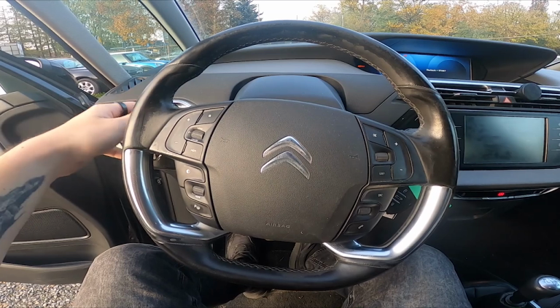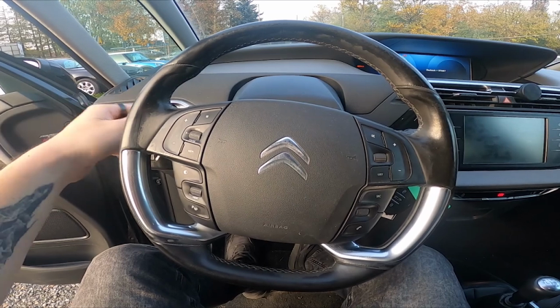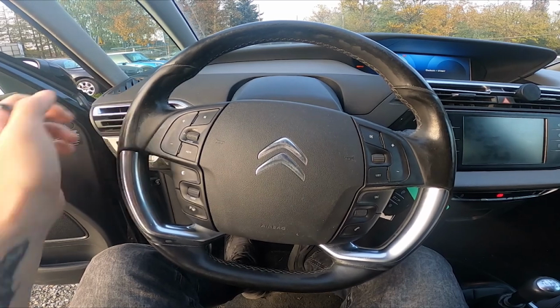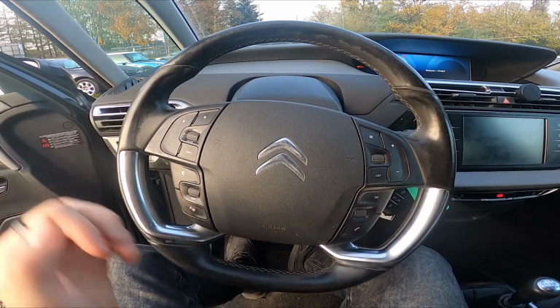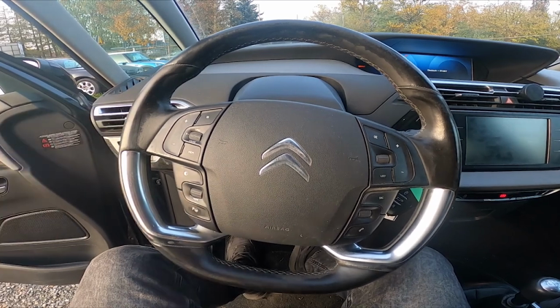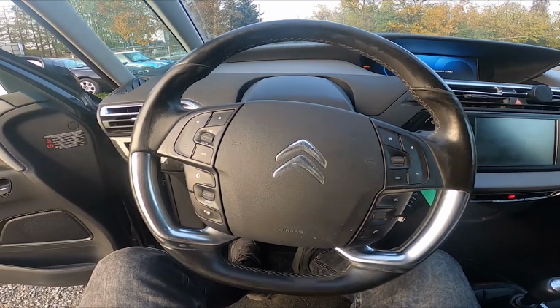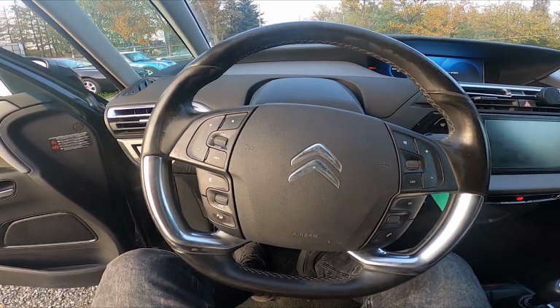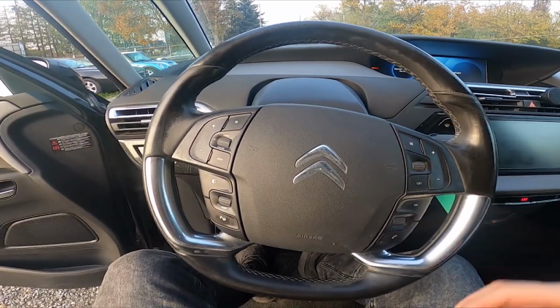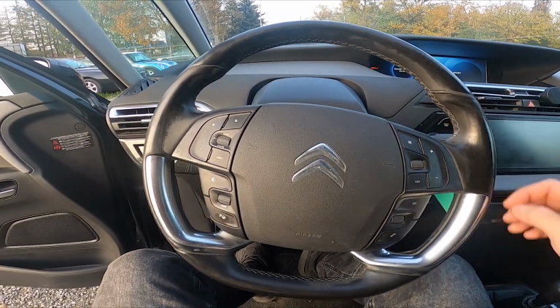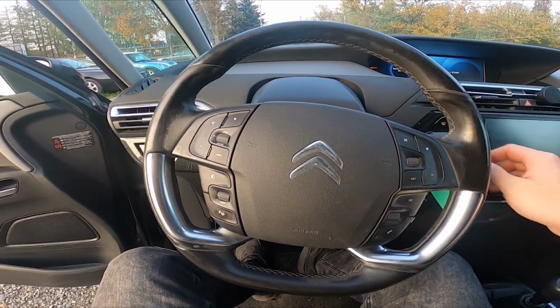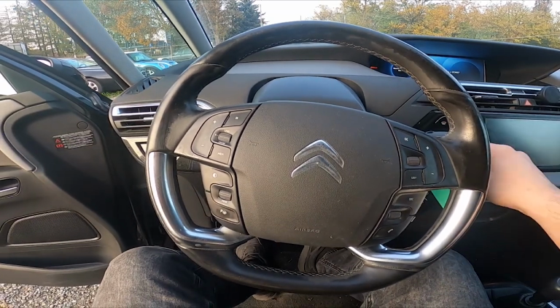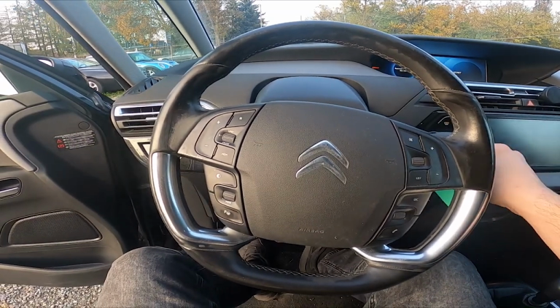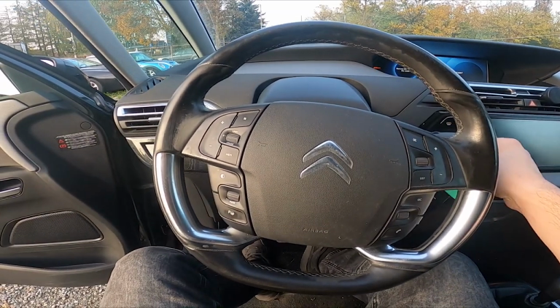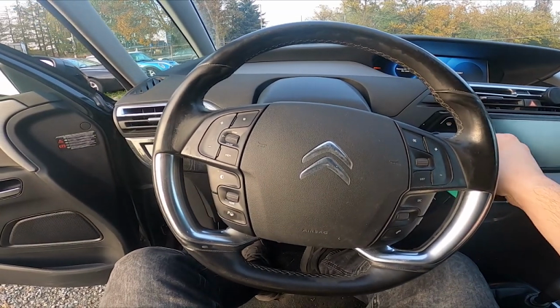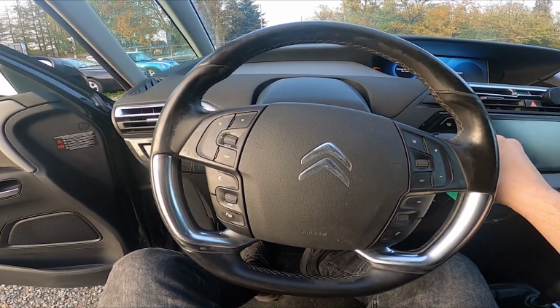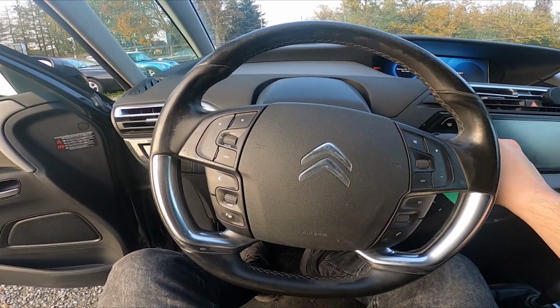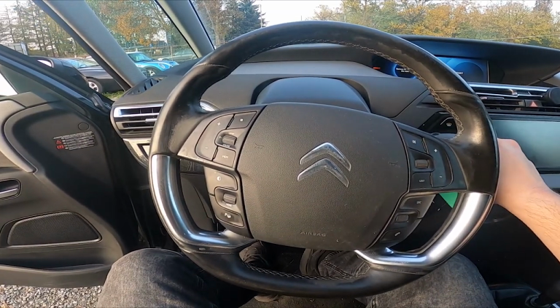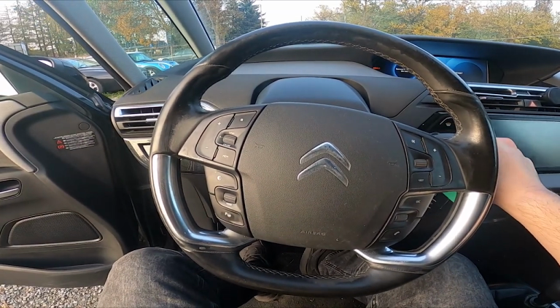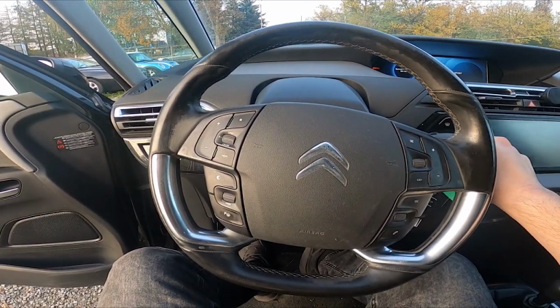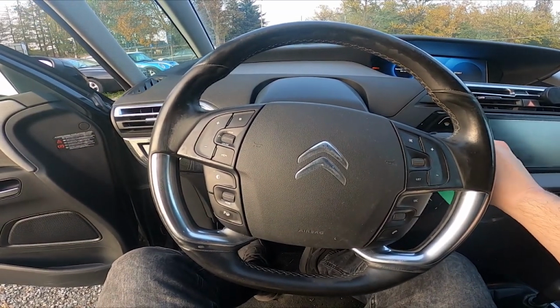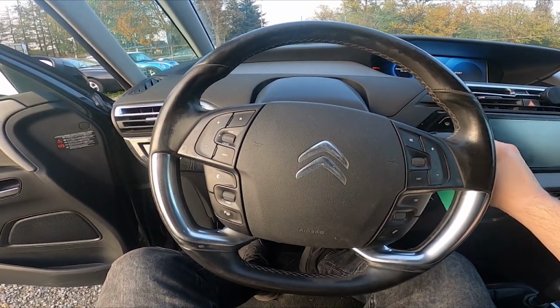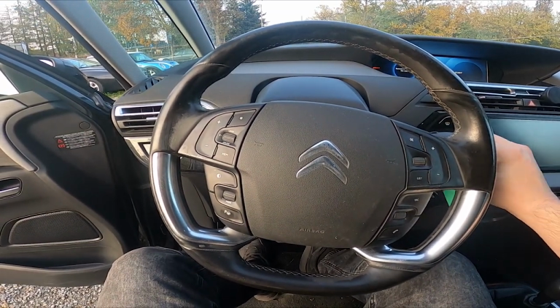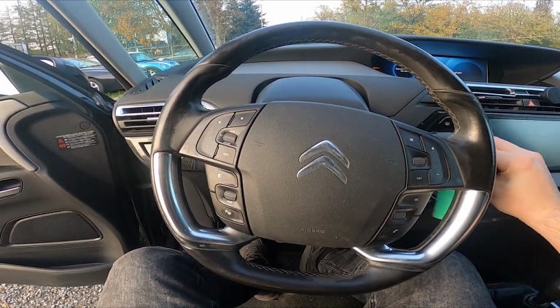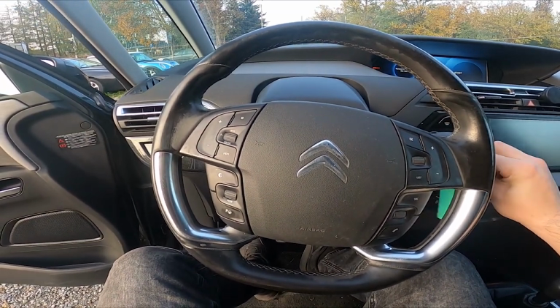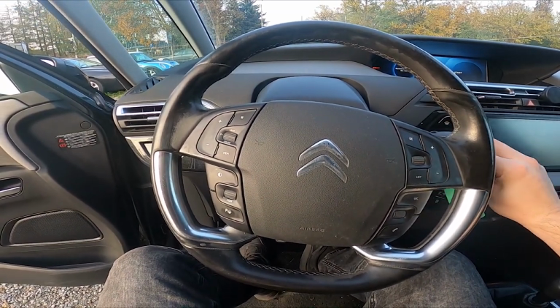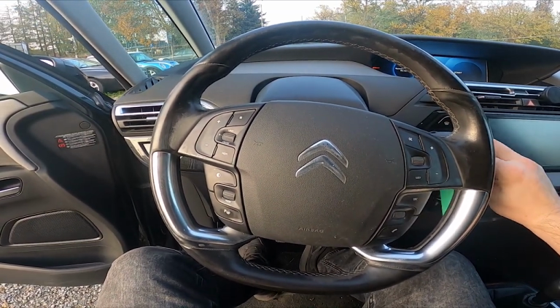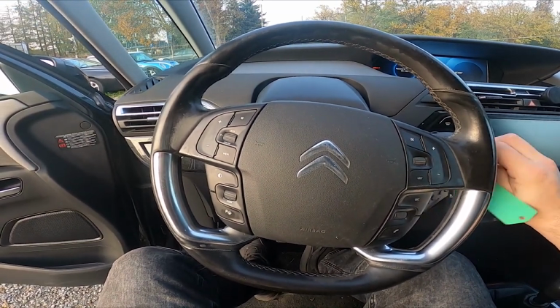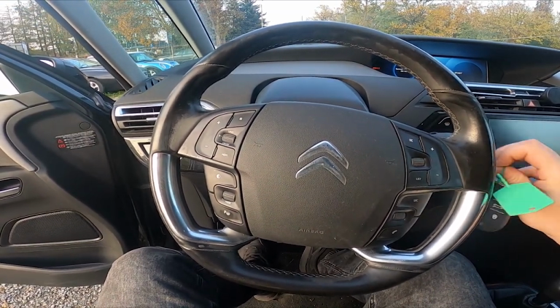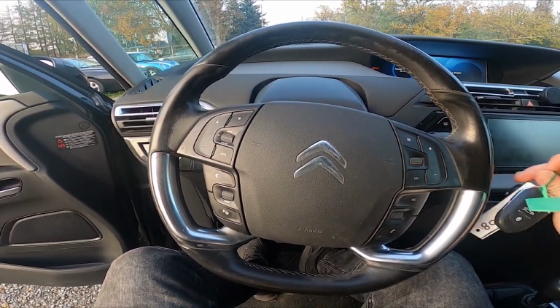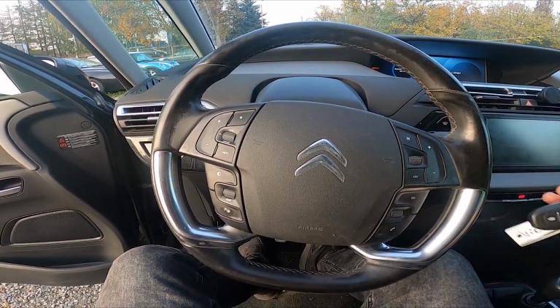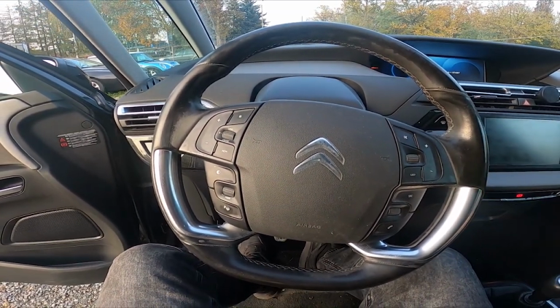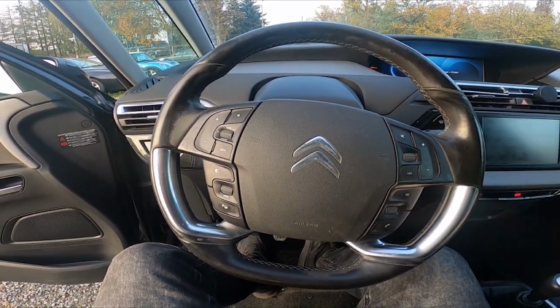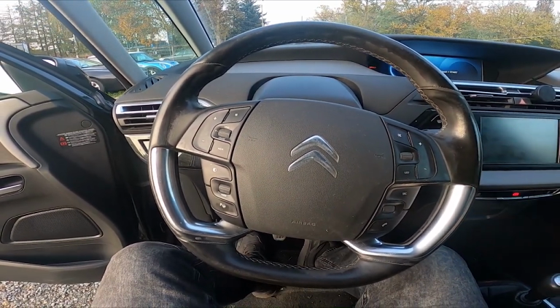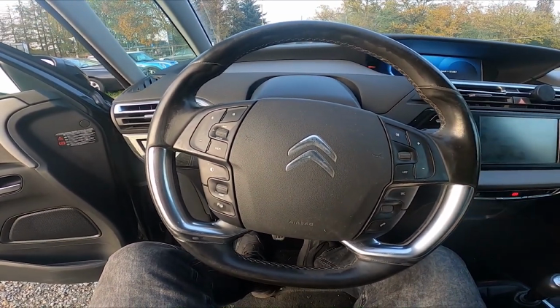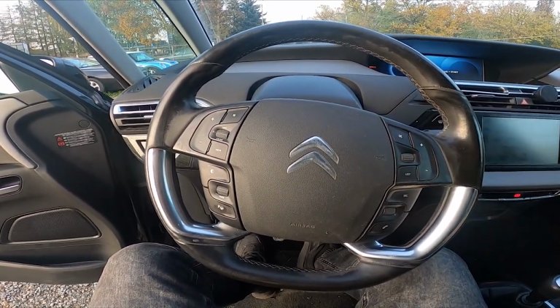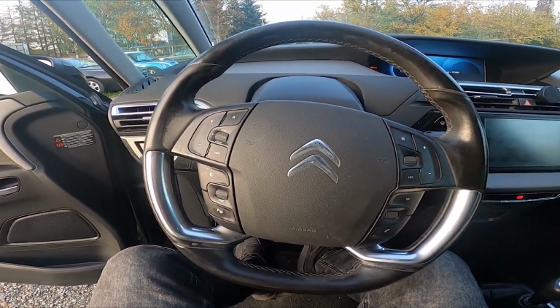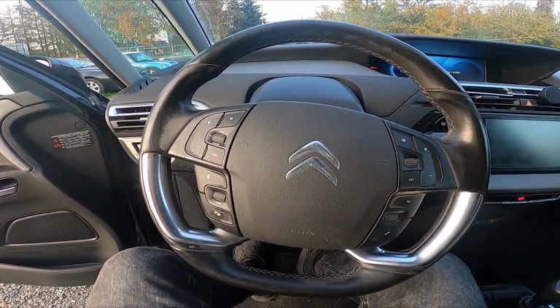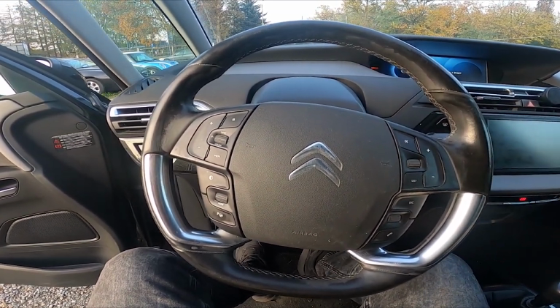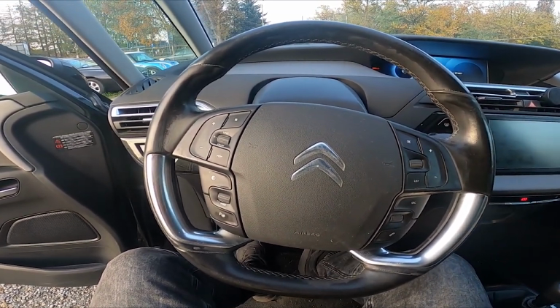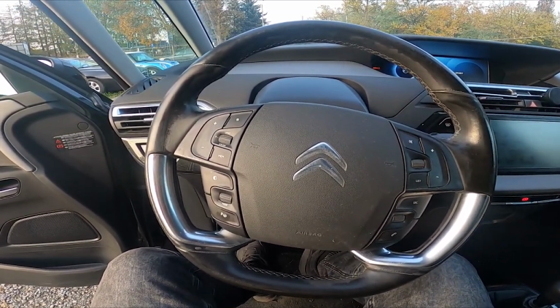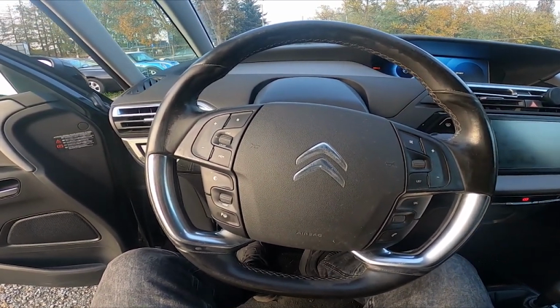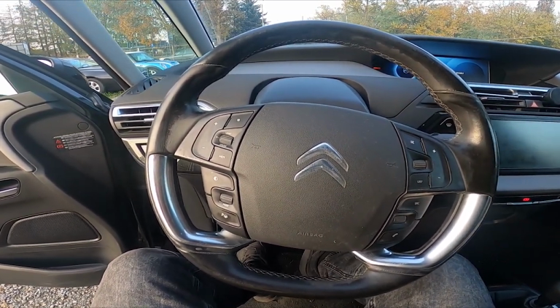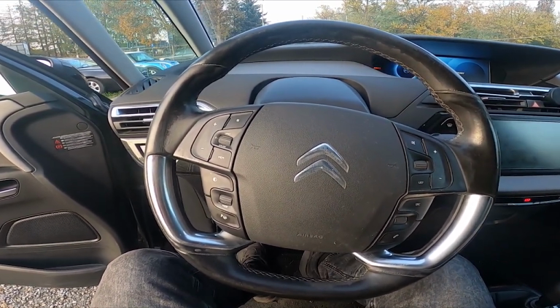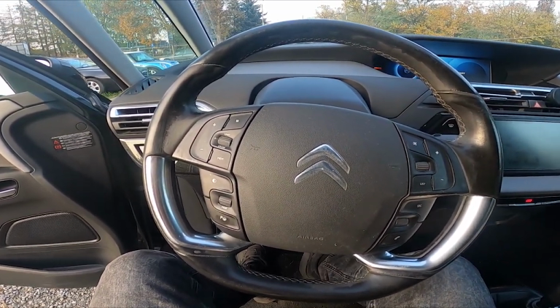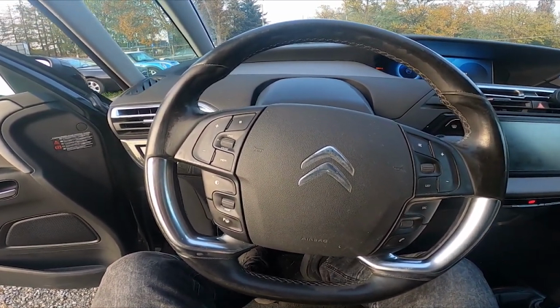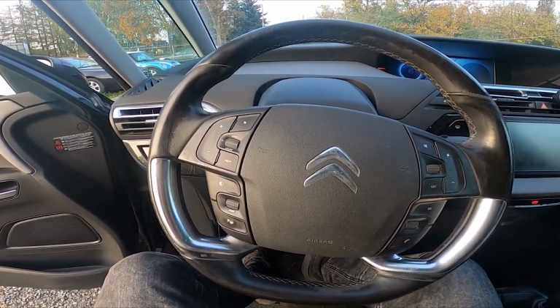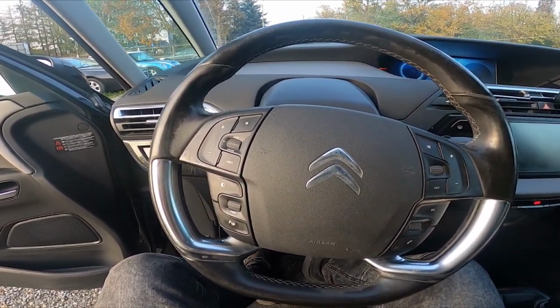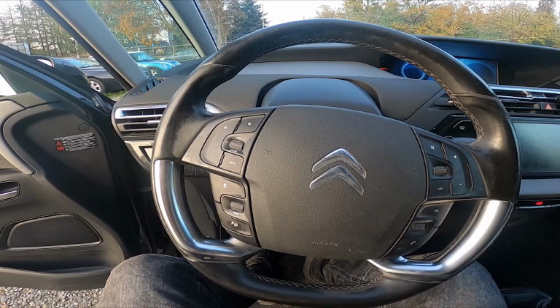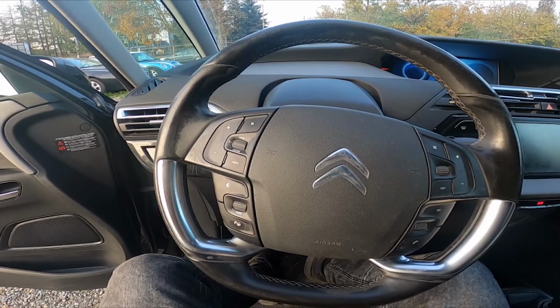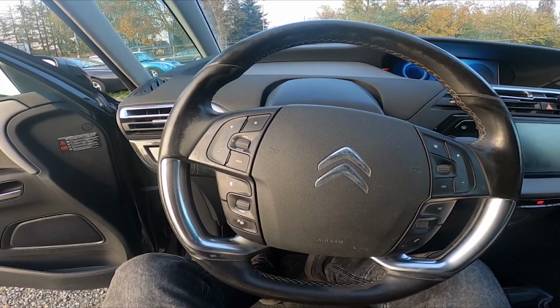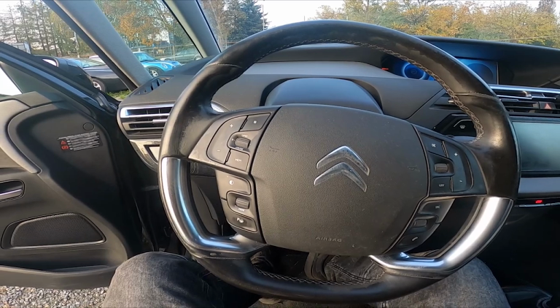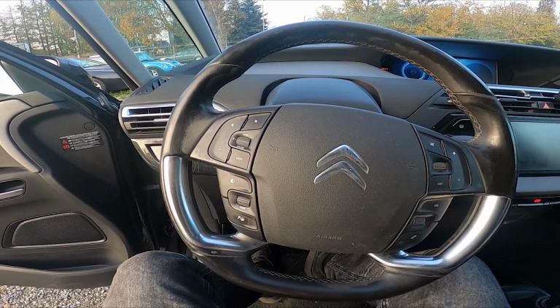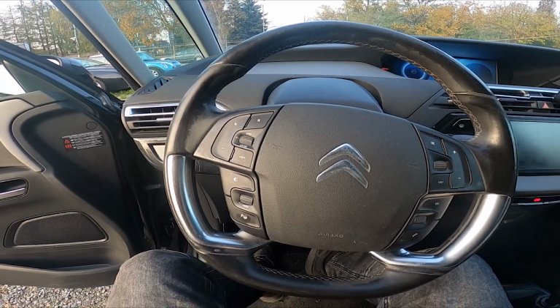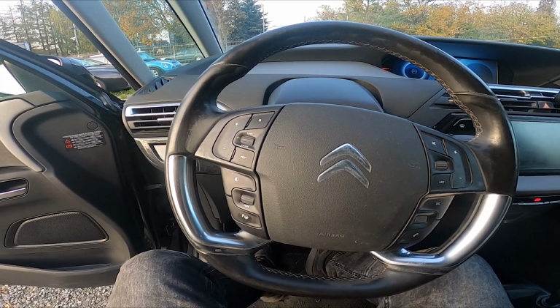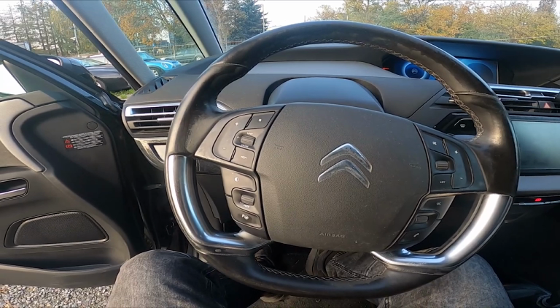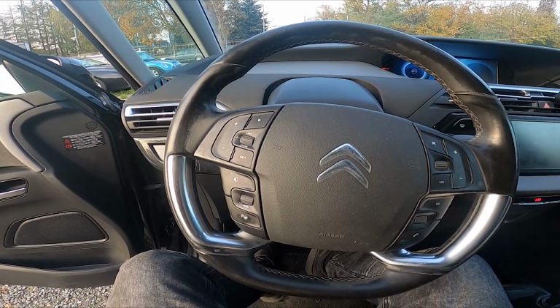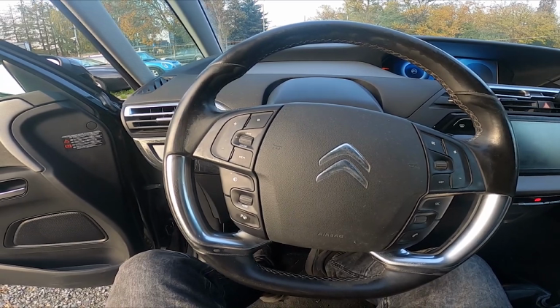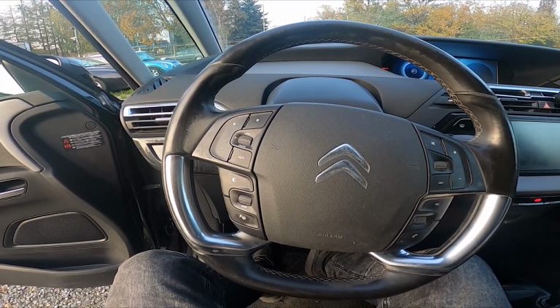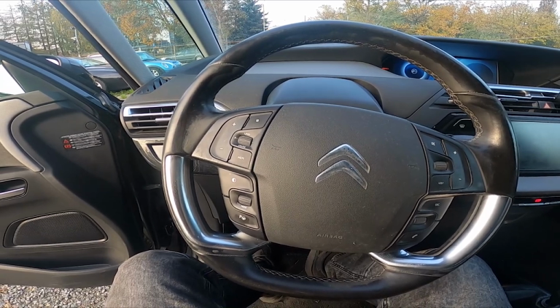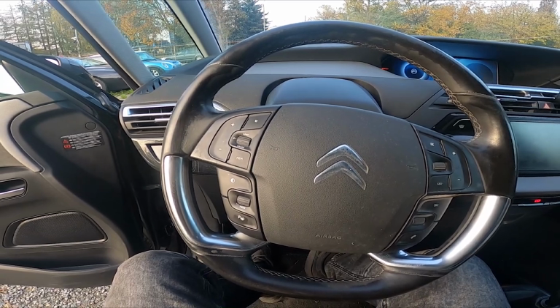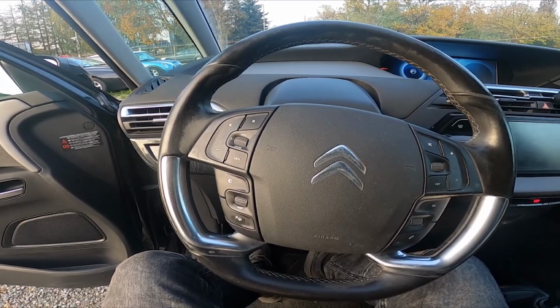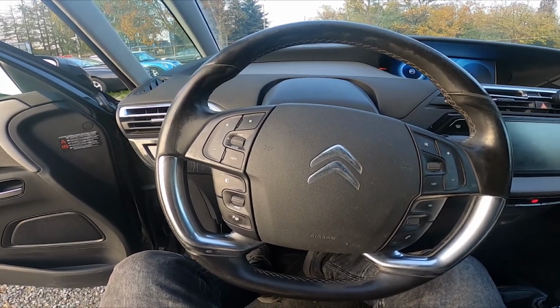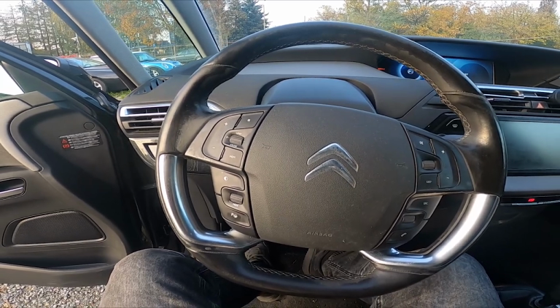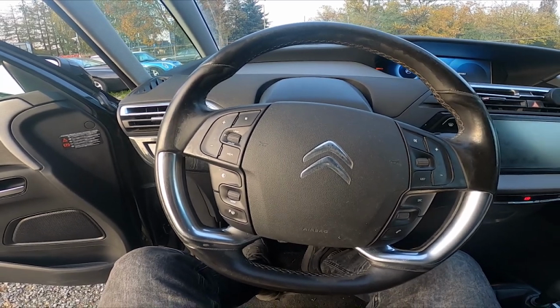Hello, today I'm in Citroën C4. In this video I'll show you how to unlock the hood.